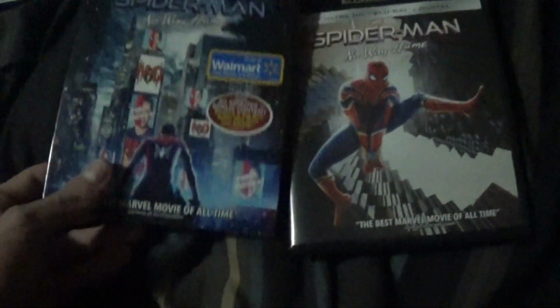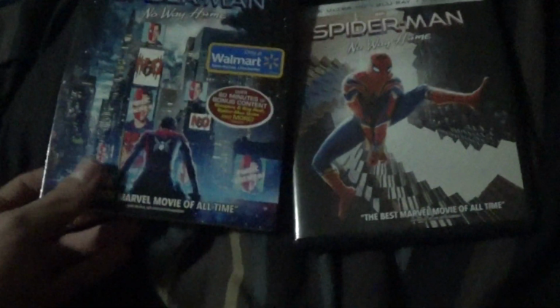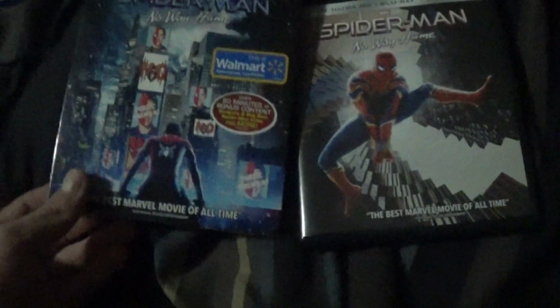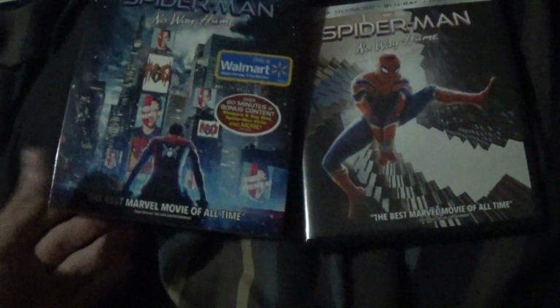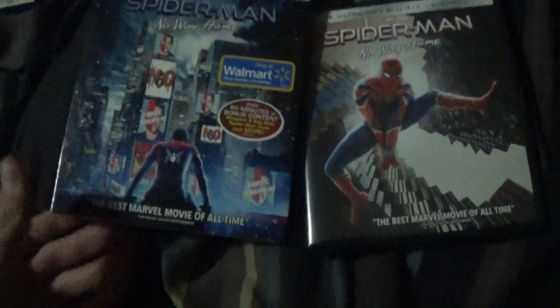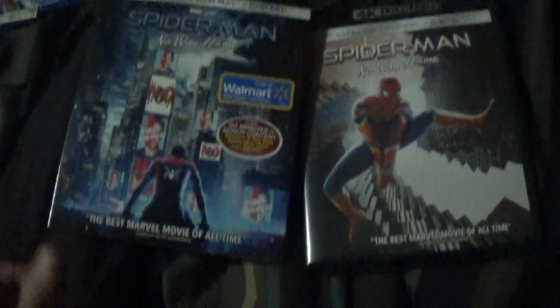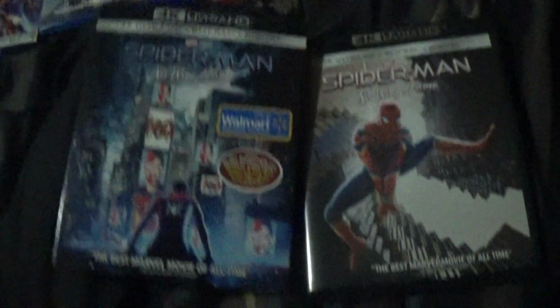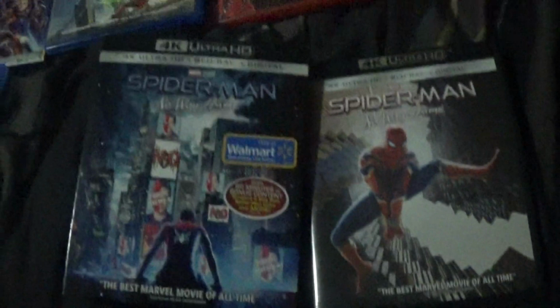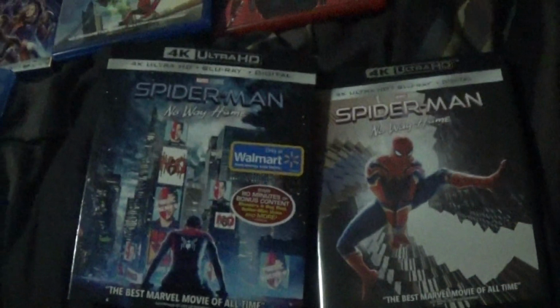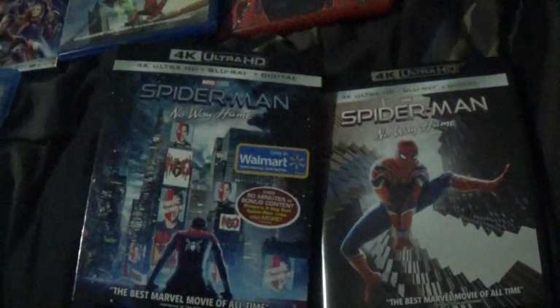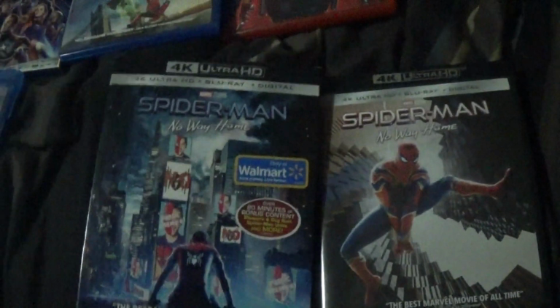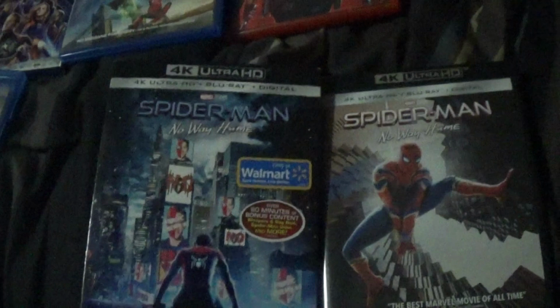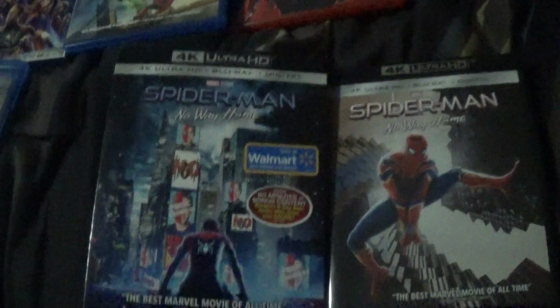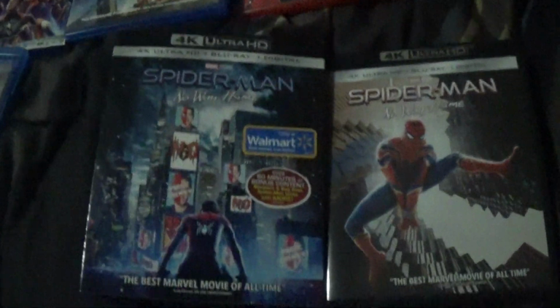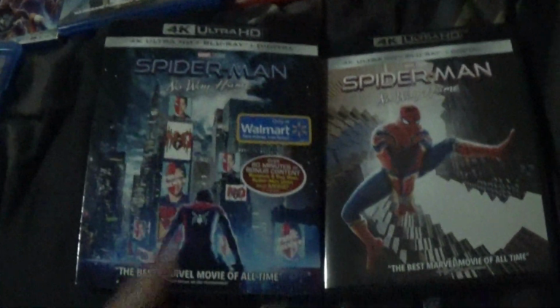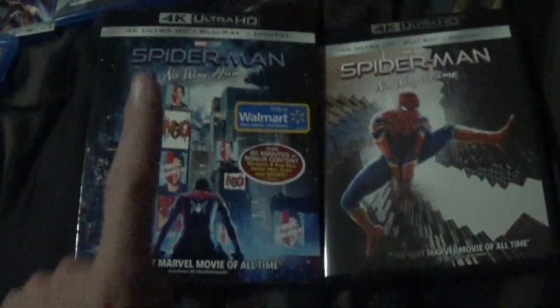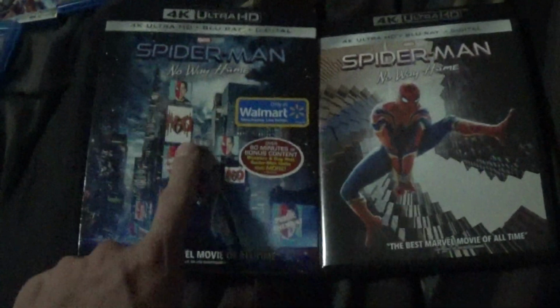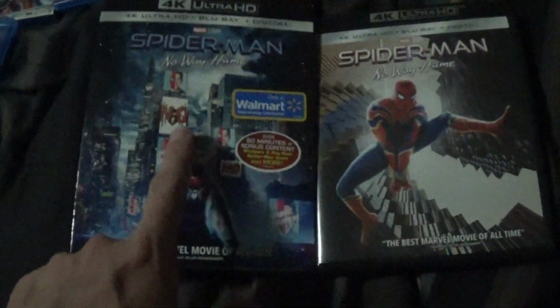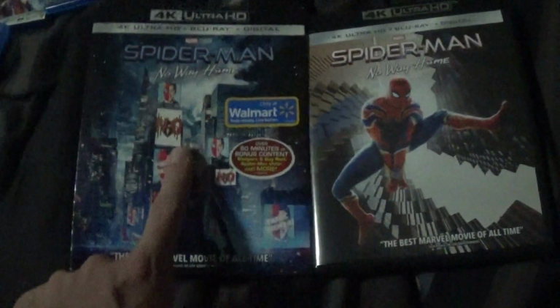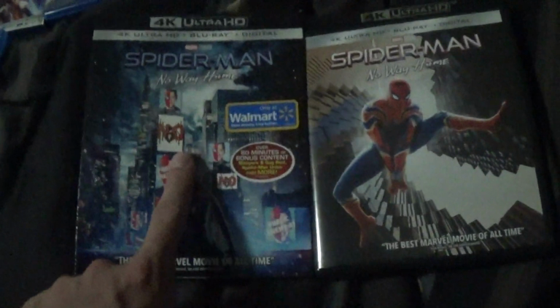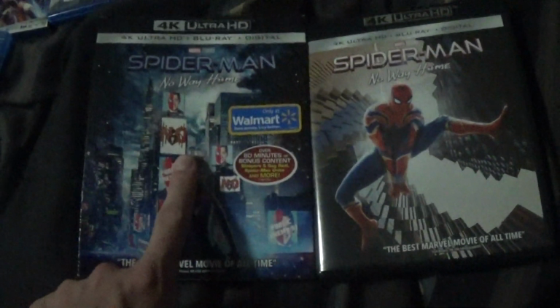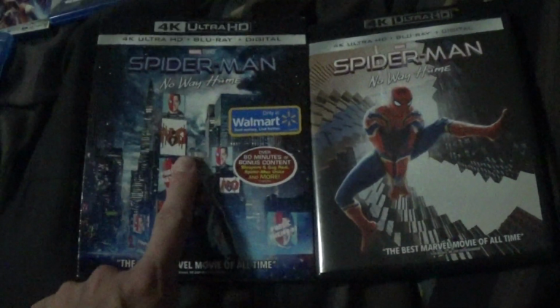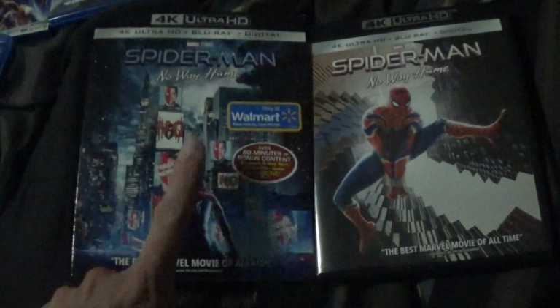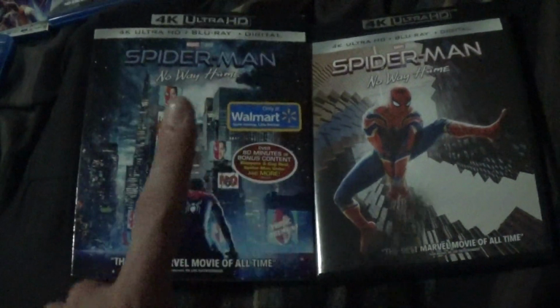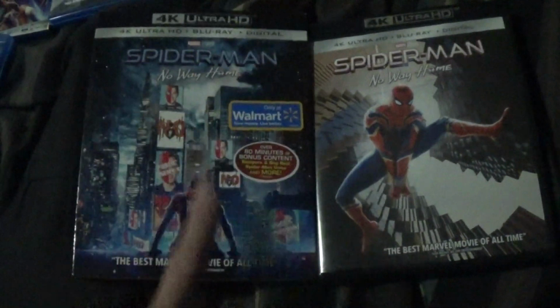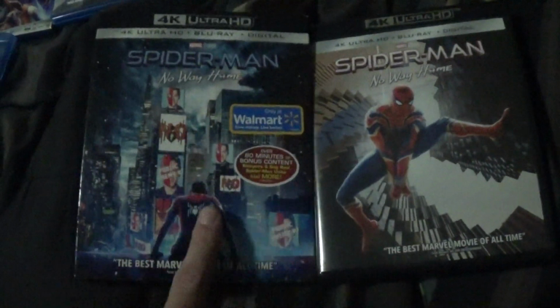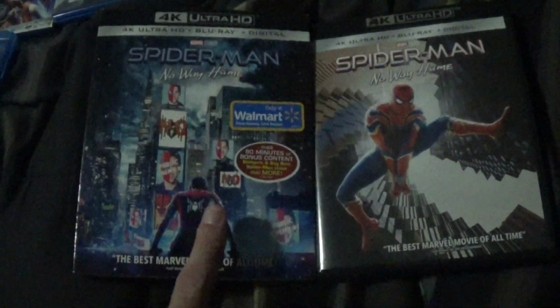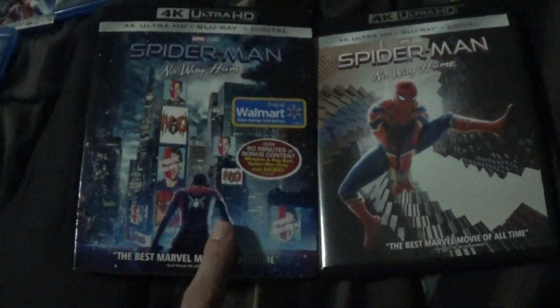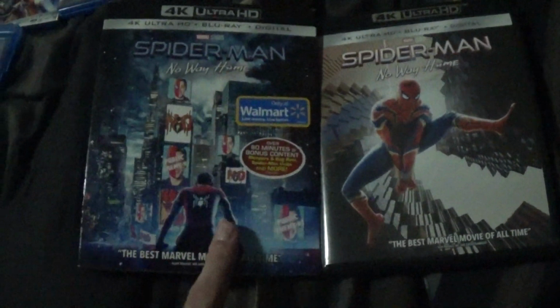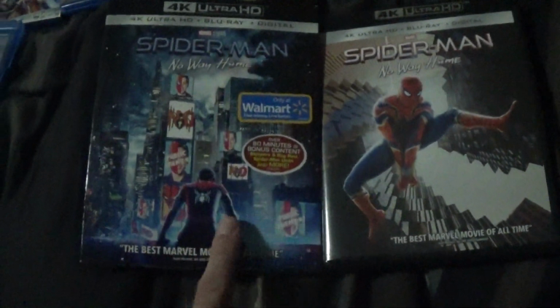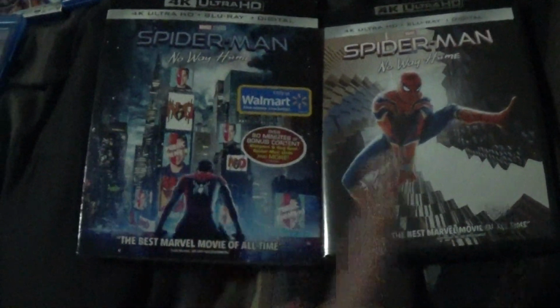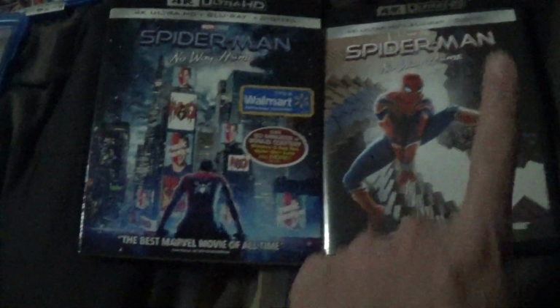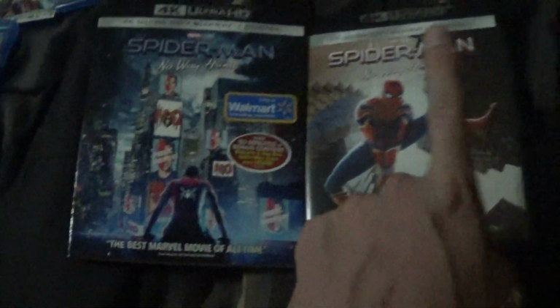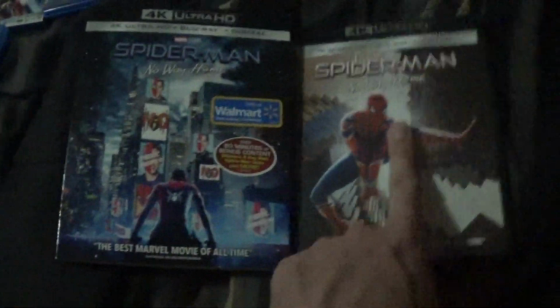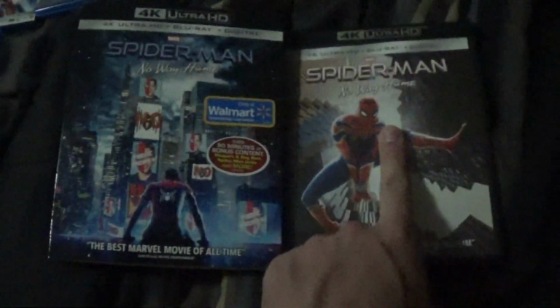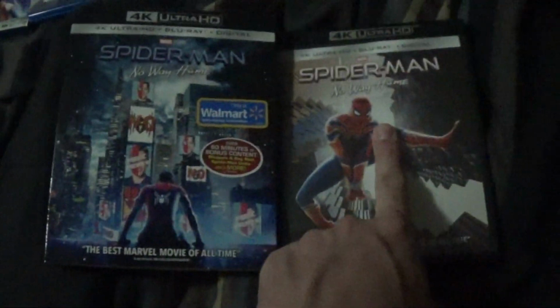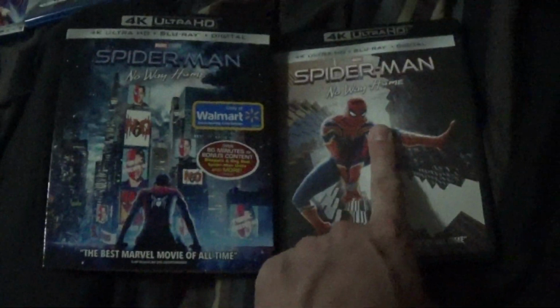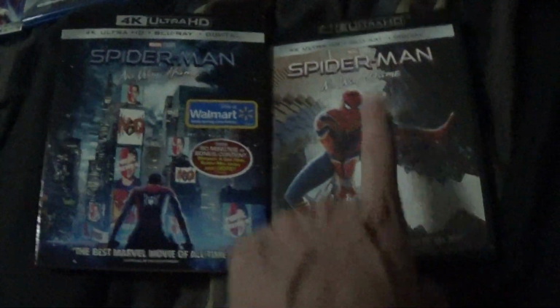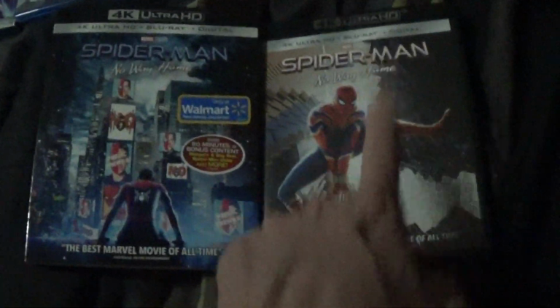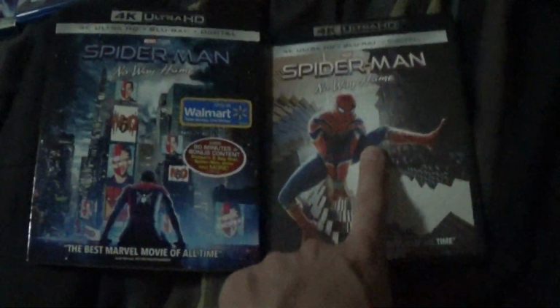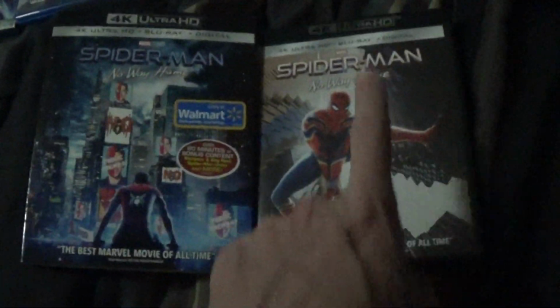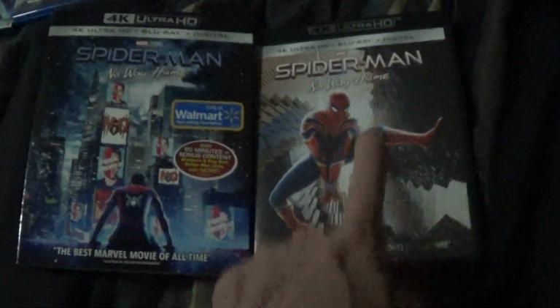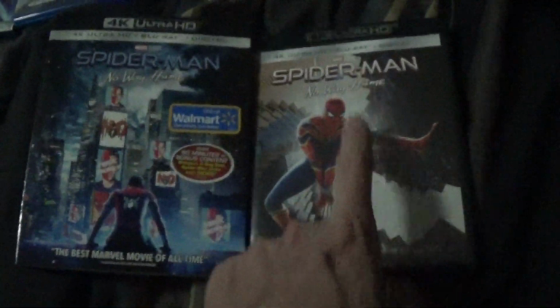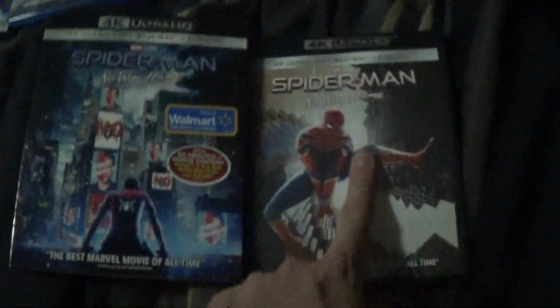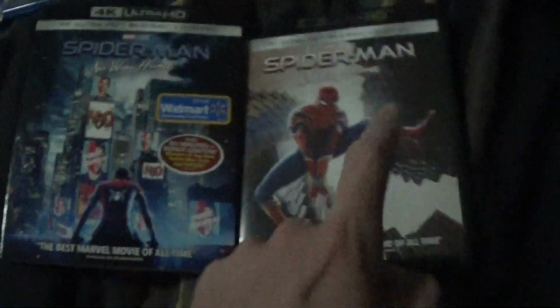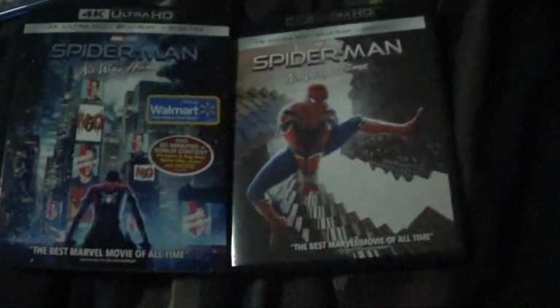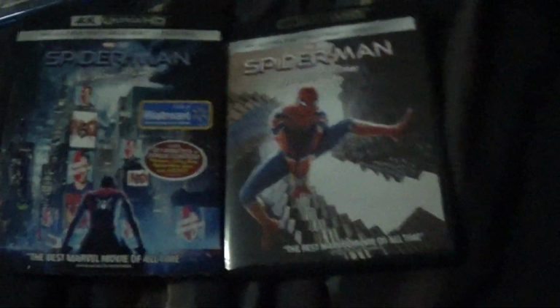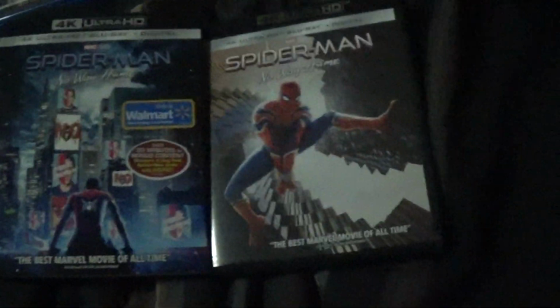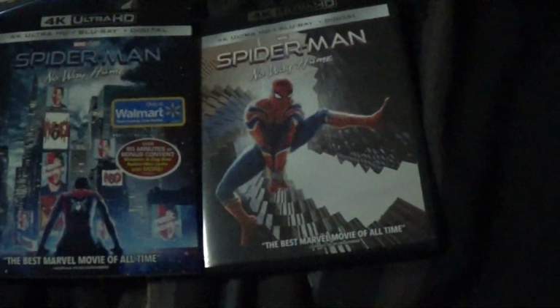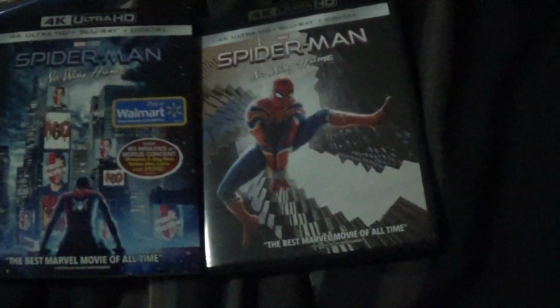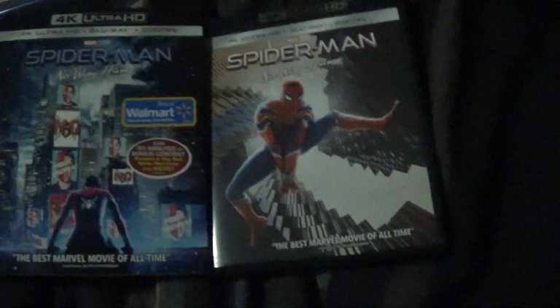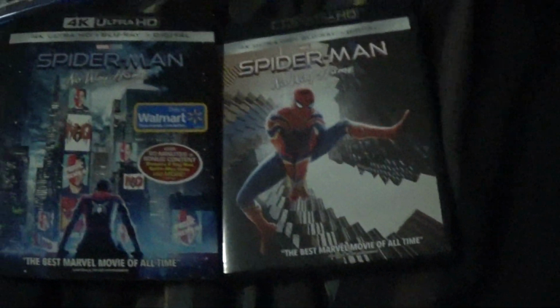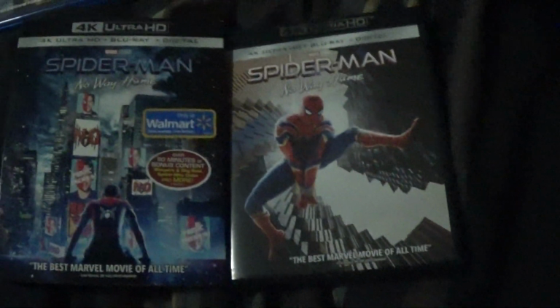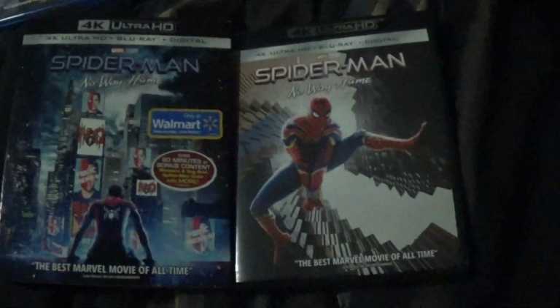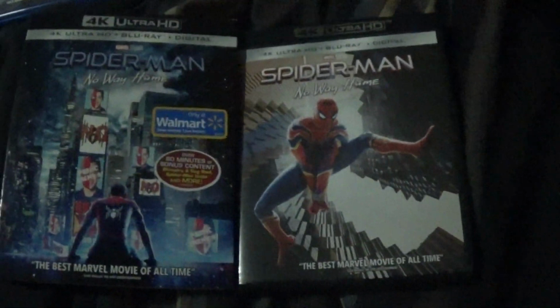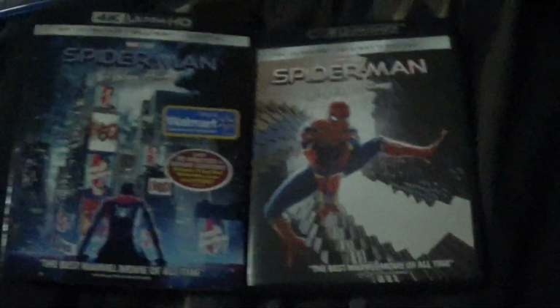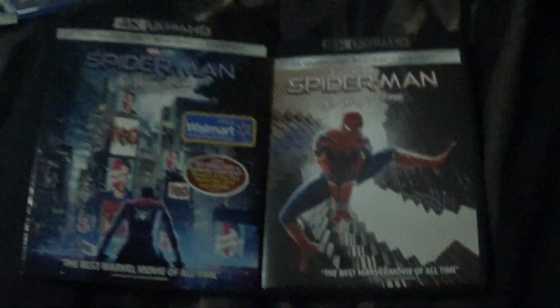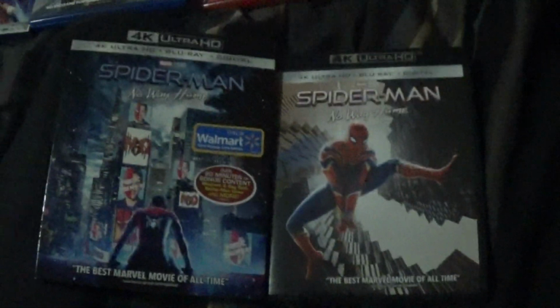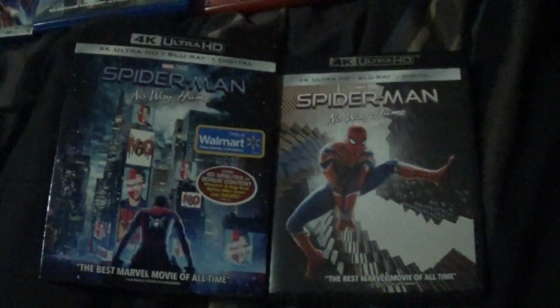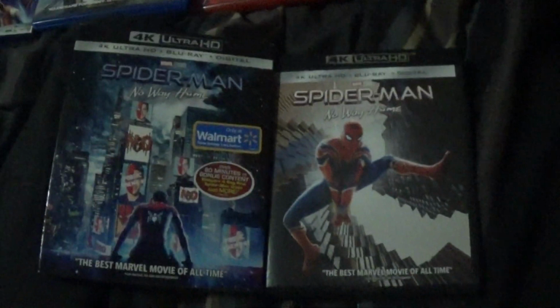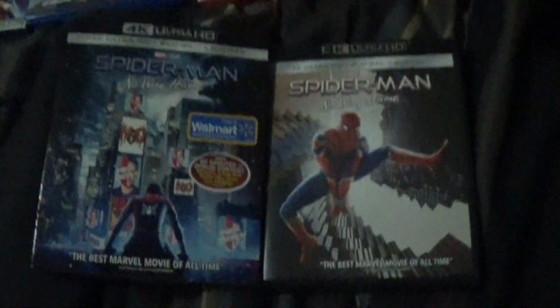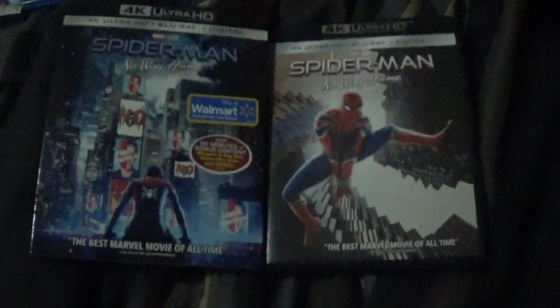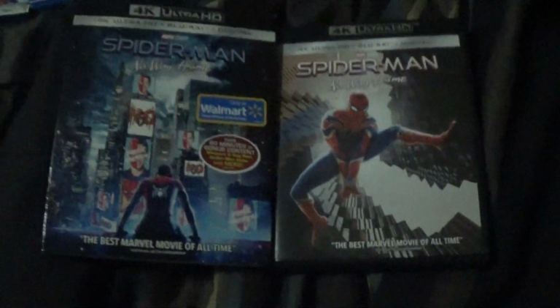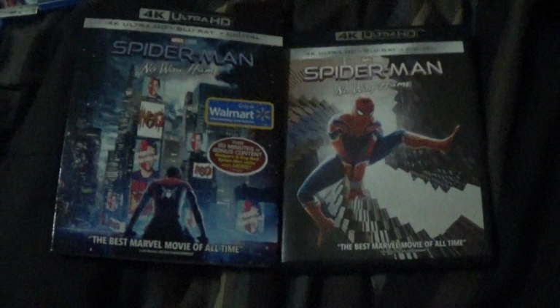The reason I bought it at Walmart — I actually like the slip cover more than the regular cover. Here's the 4K version.